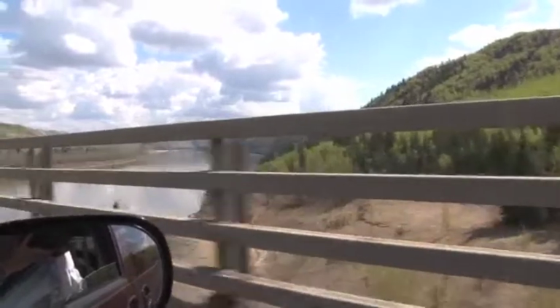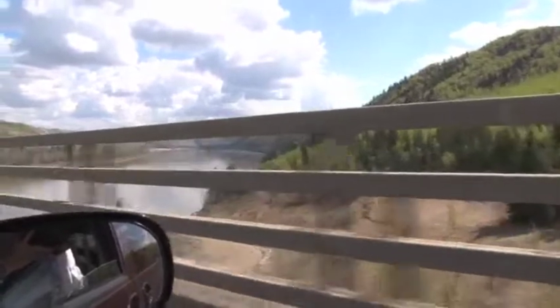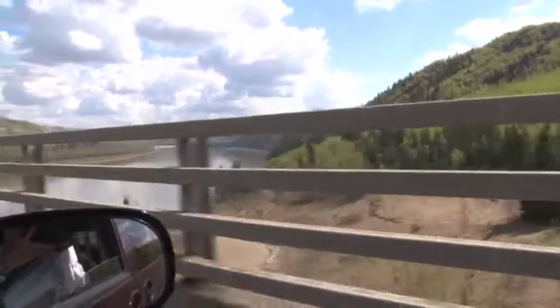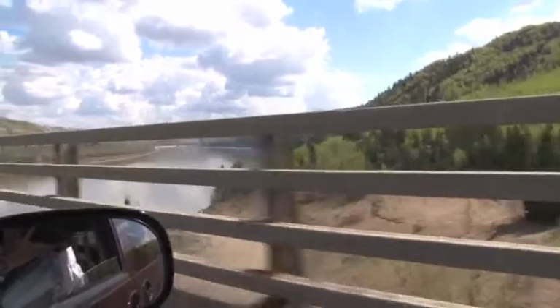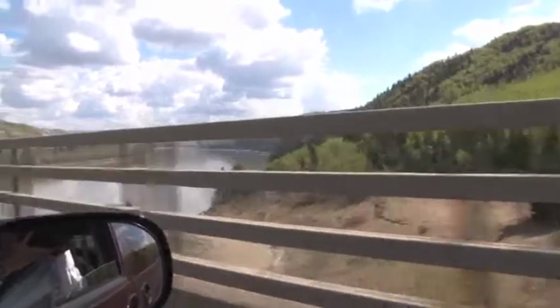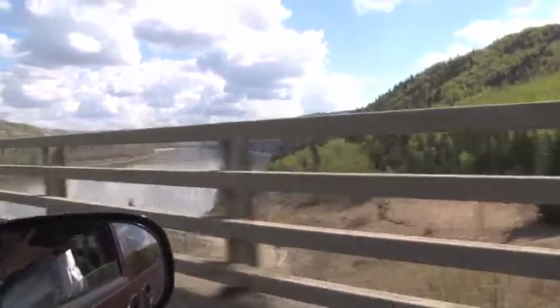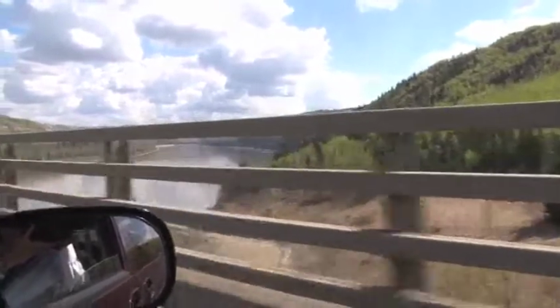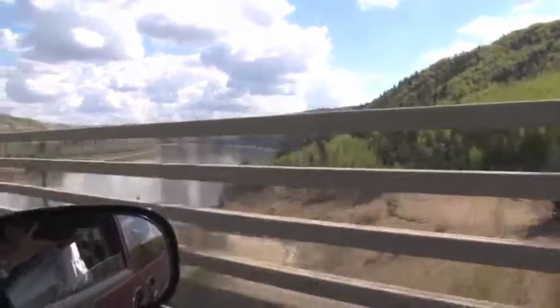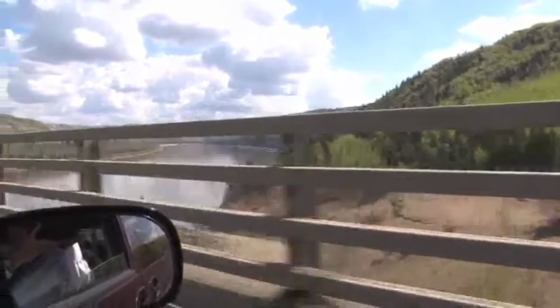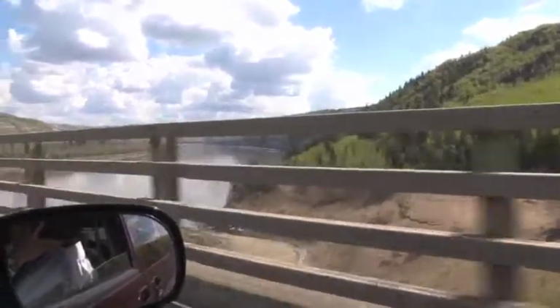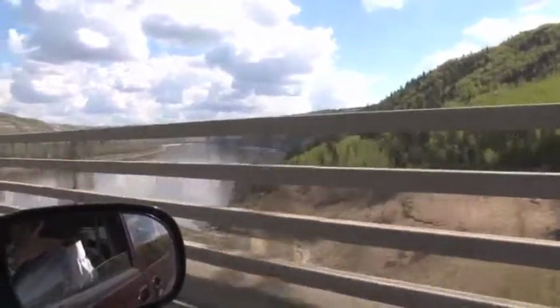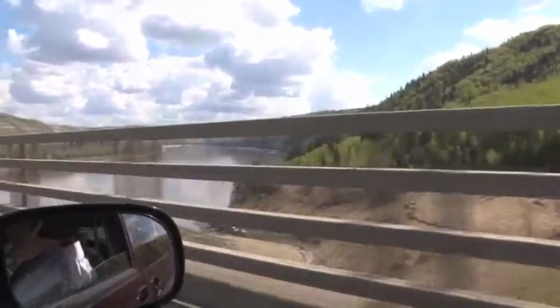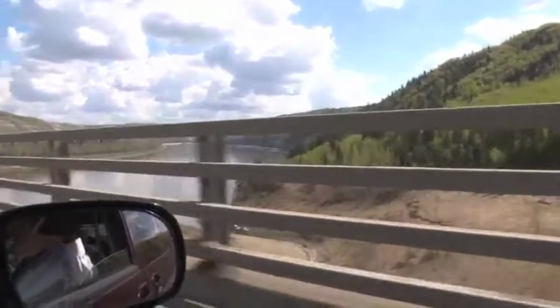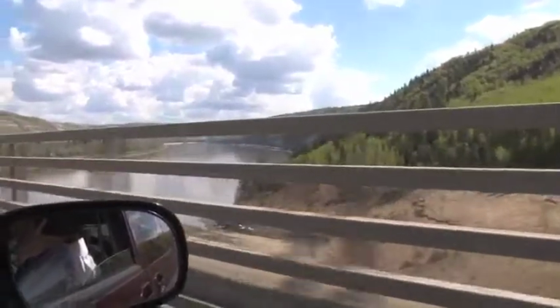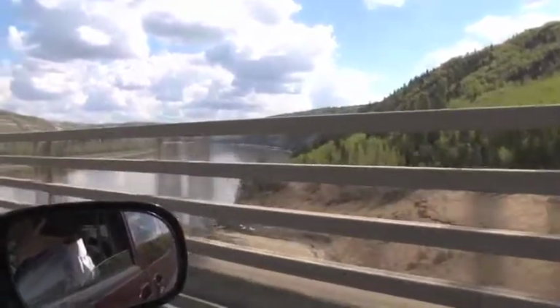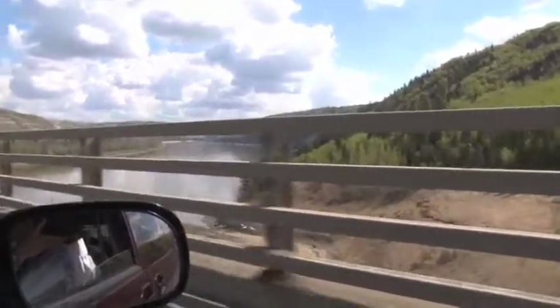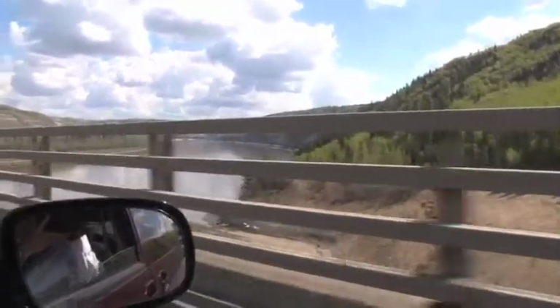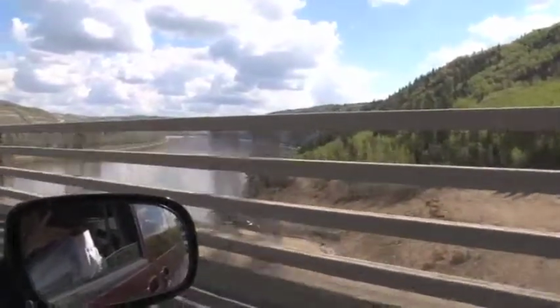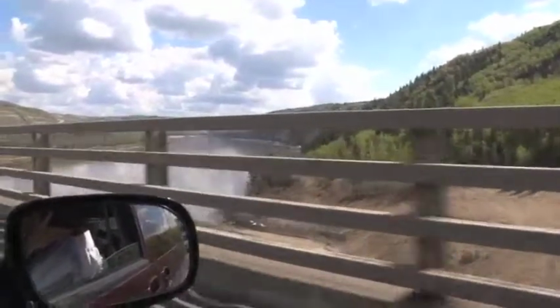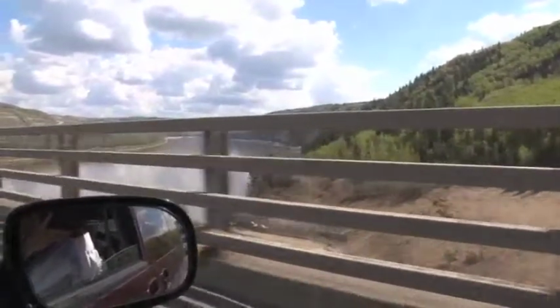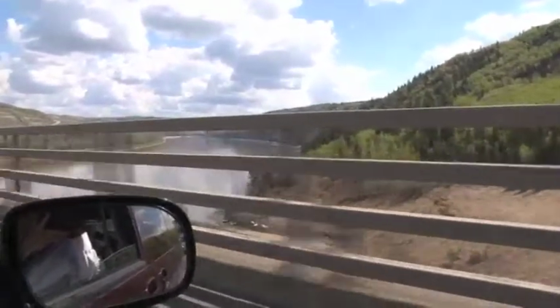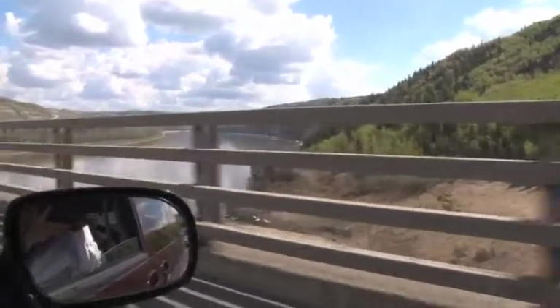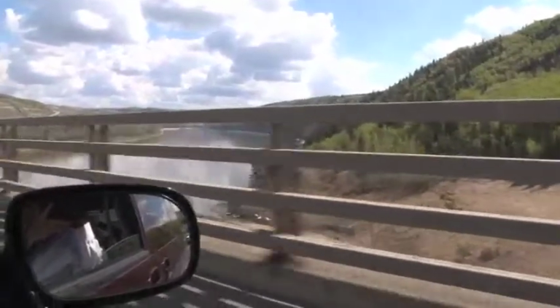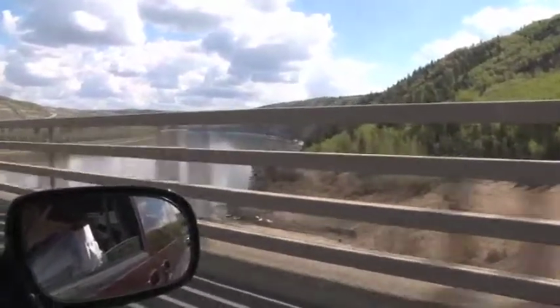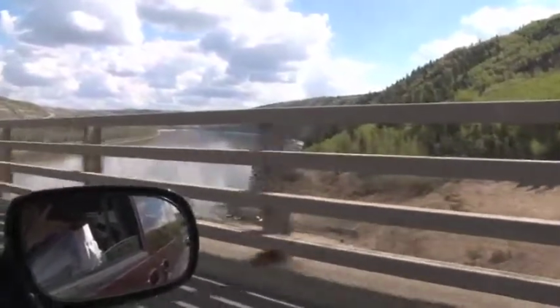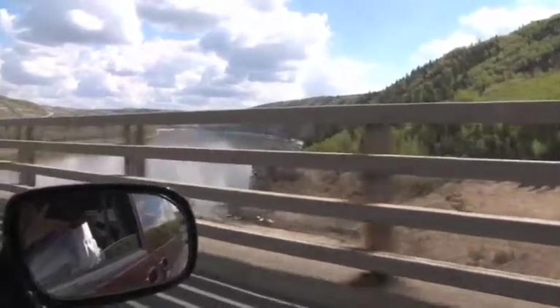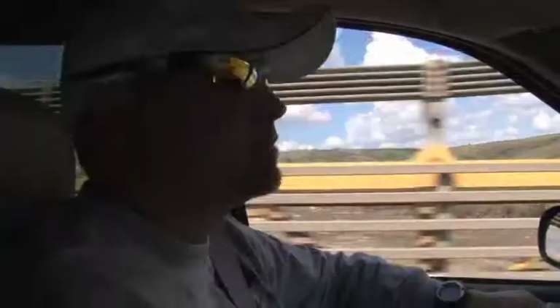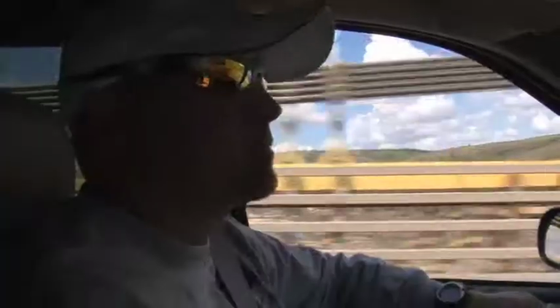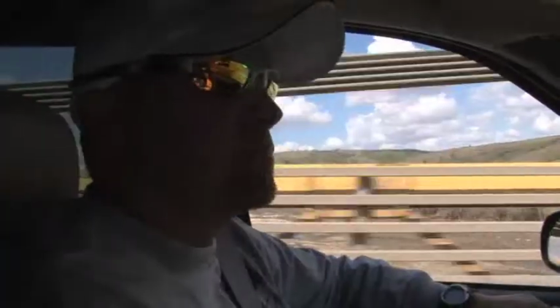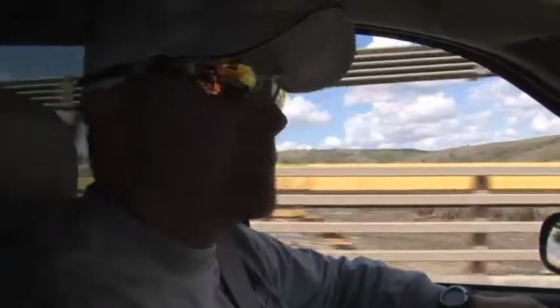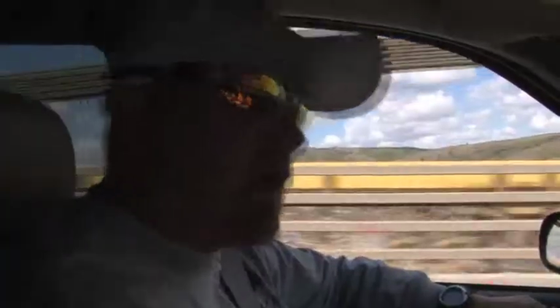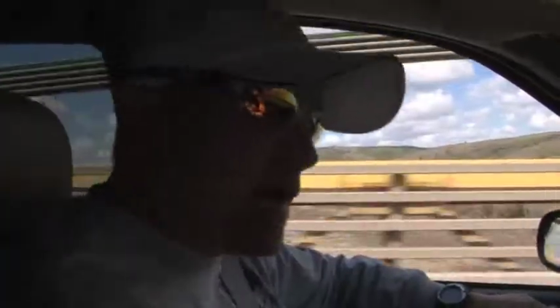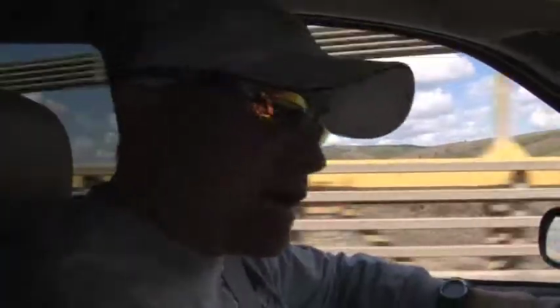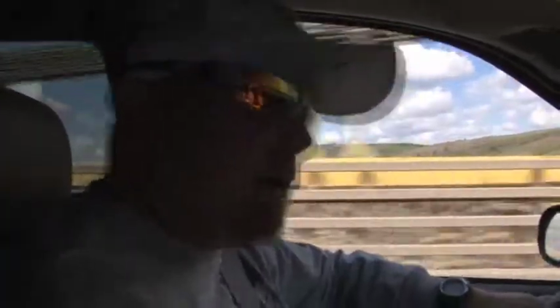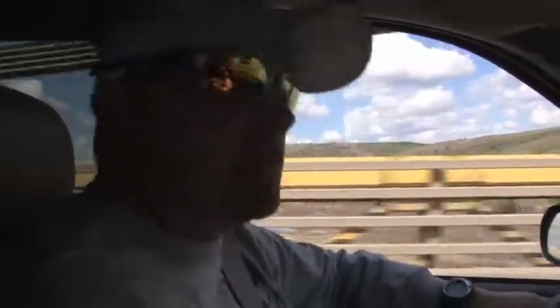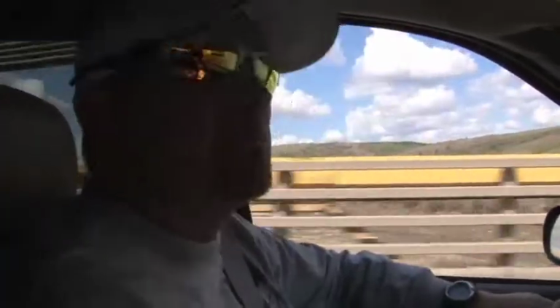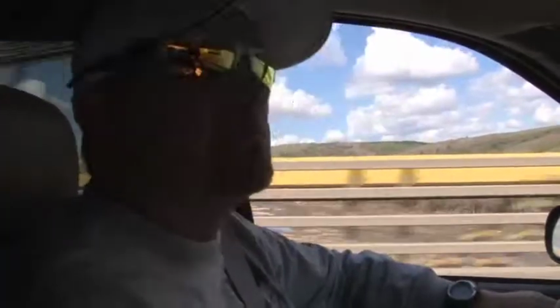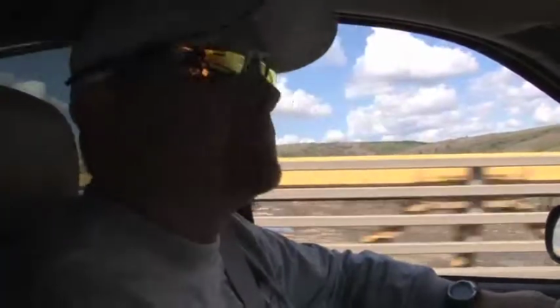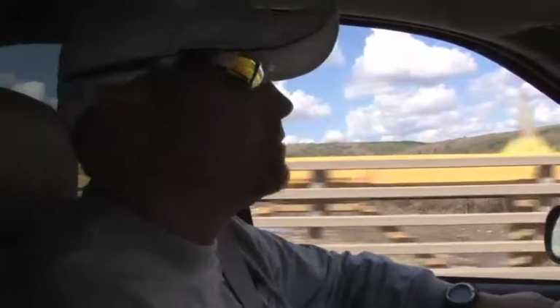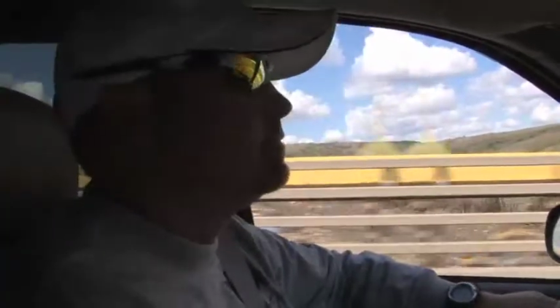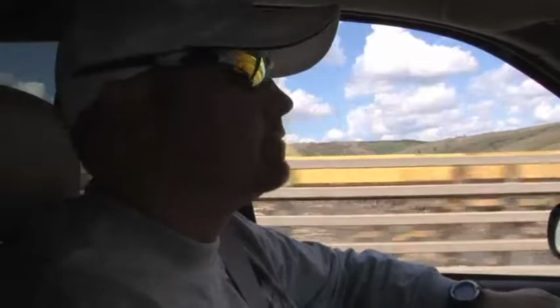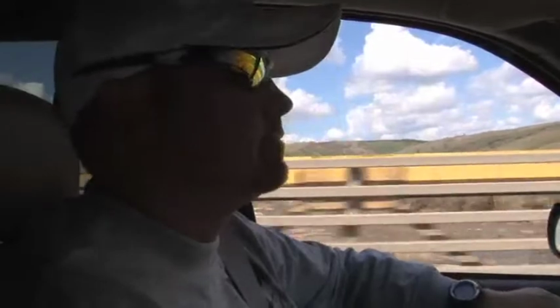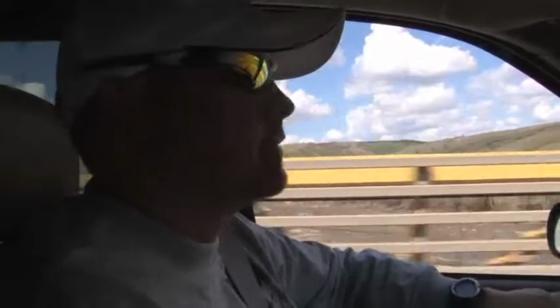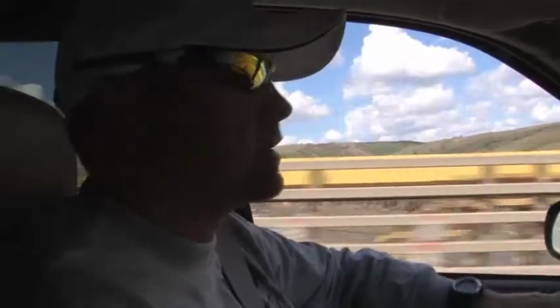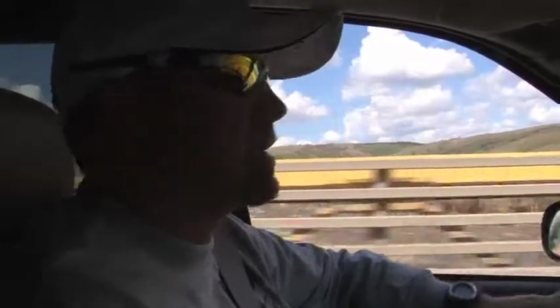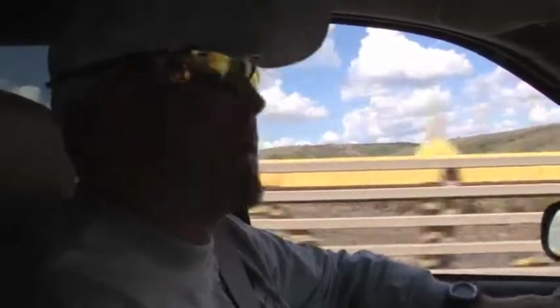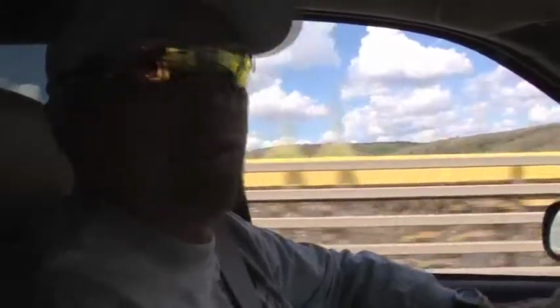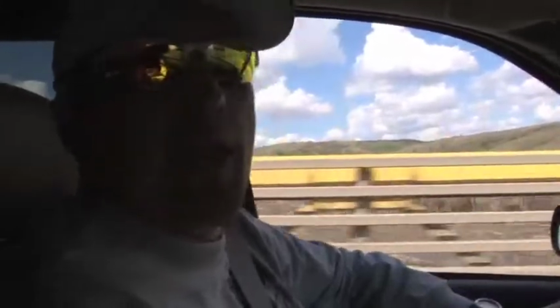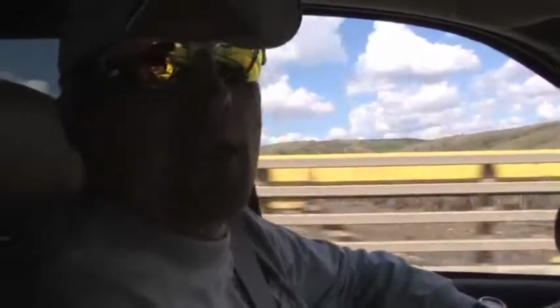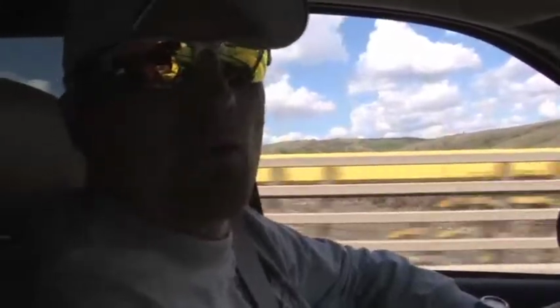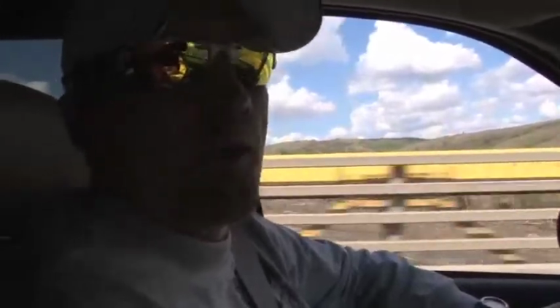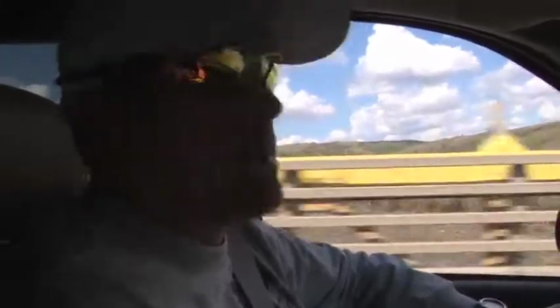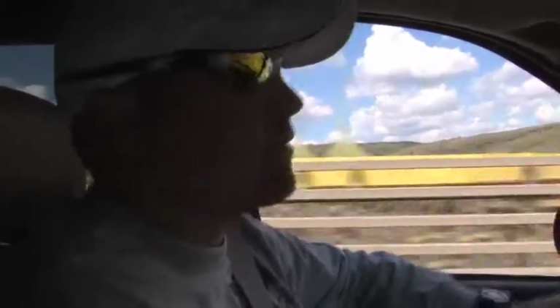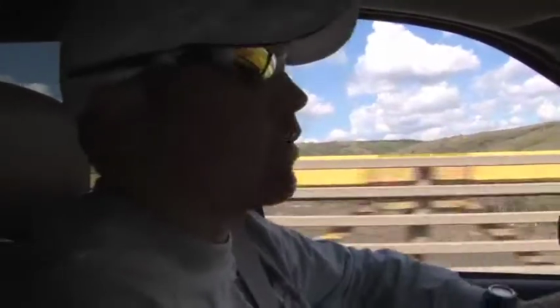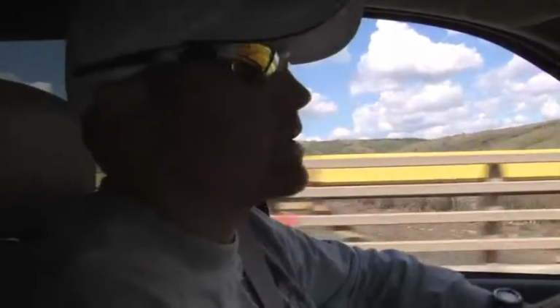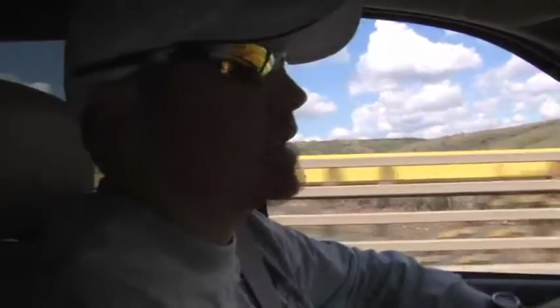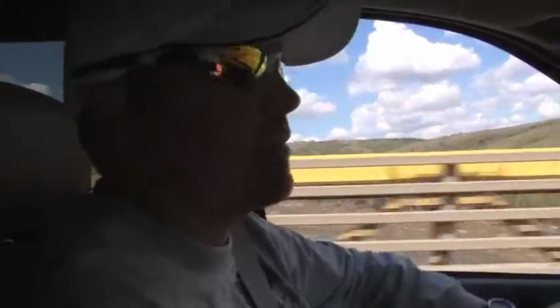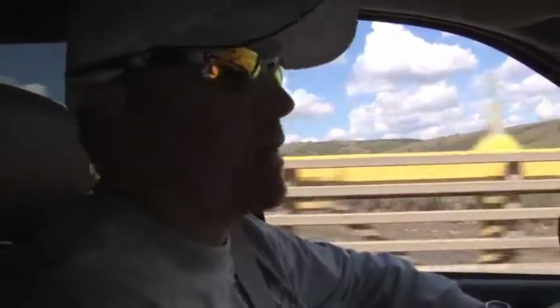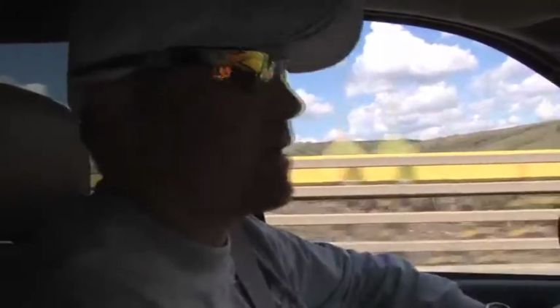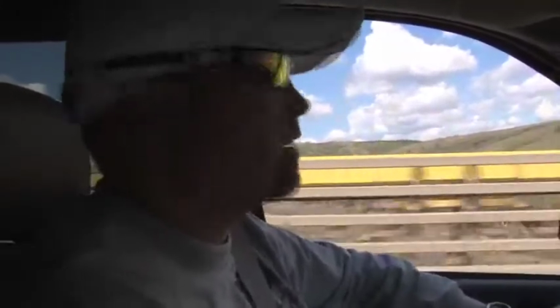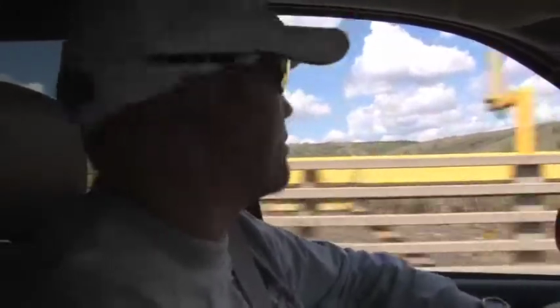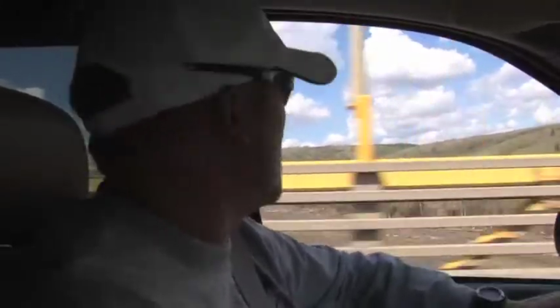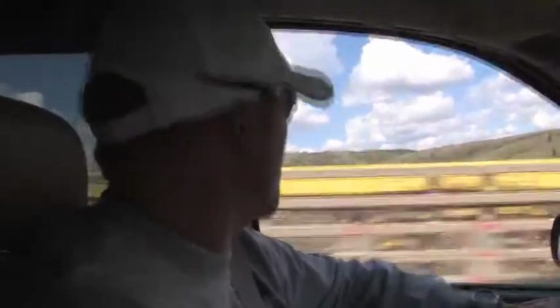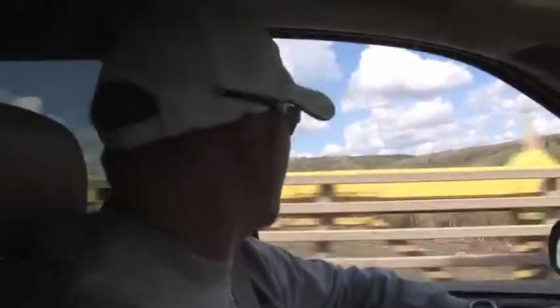Crossing over the Dunvegan — looks like a lake or reservoir or something here. Beautiful.